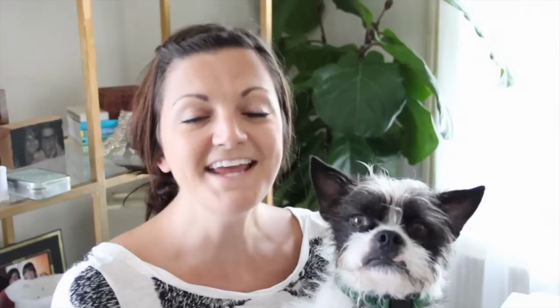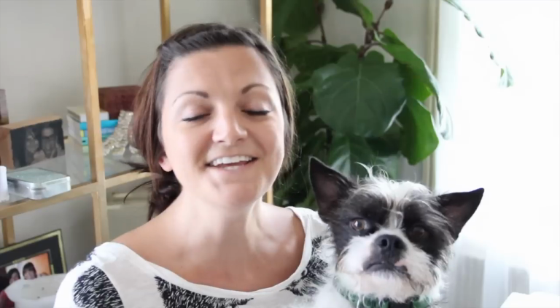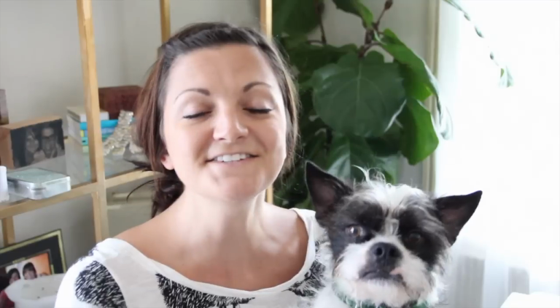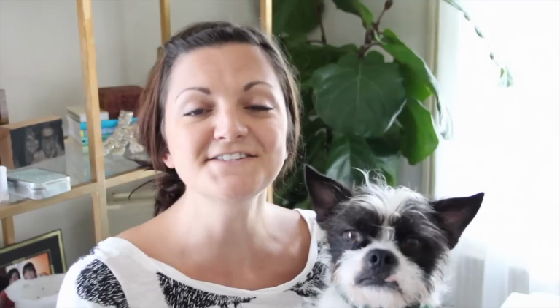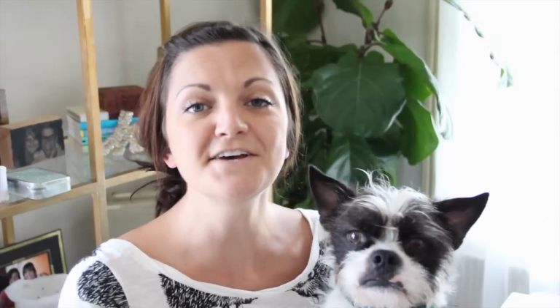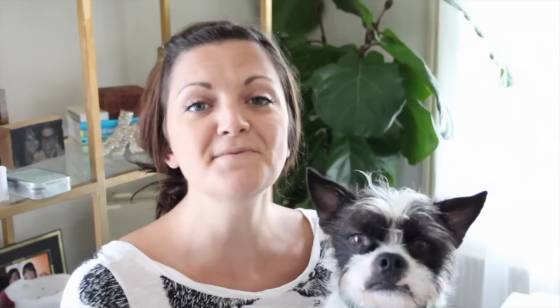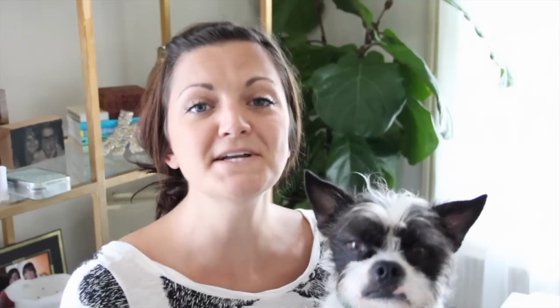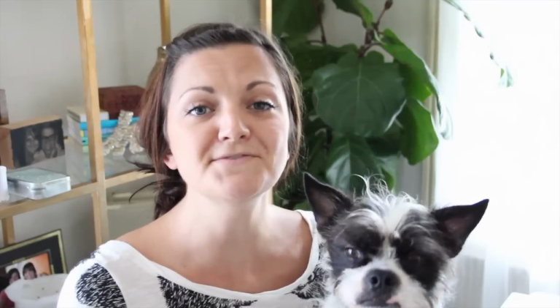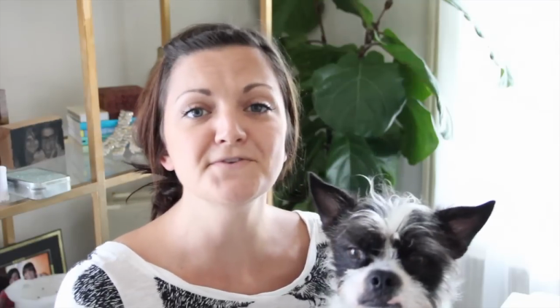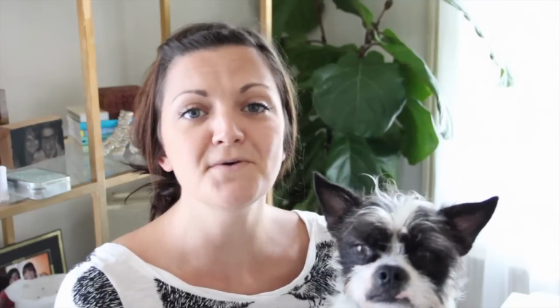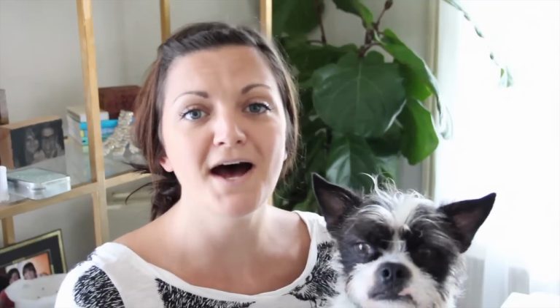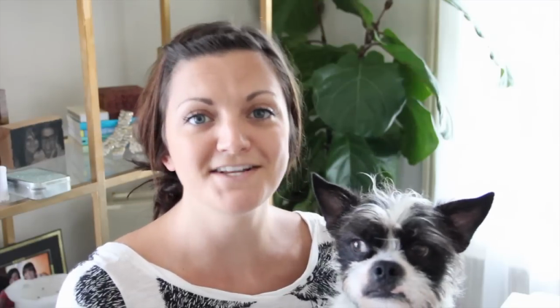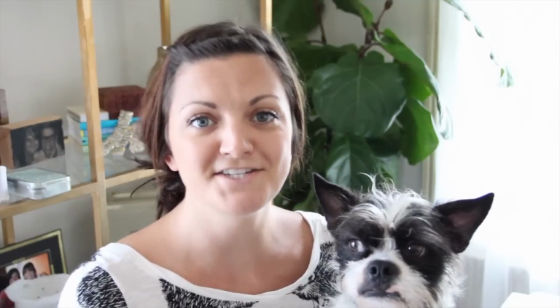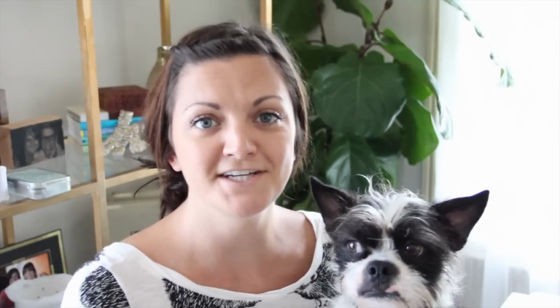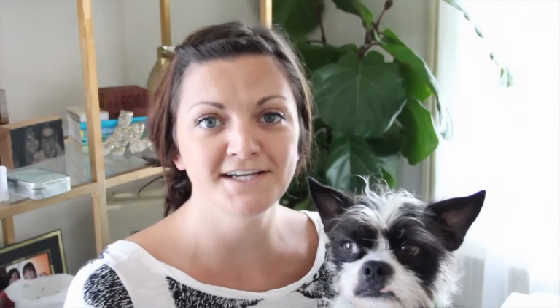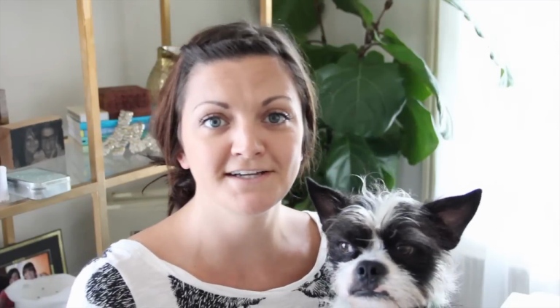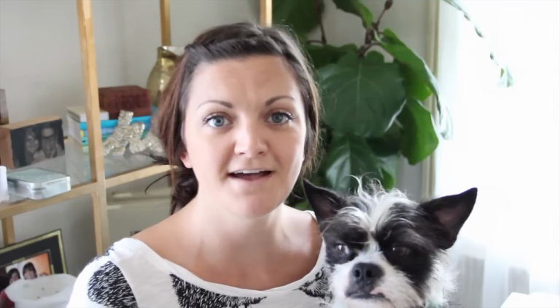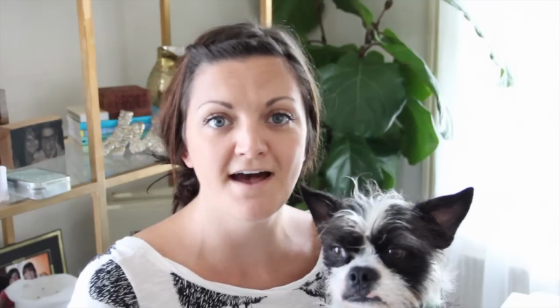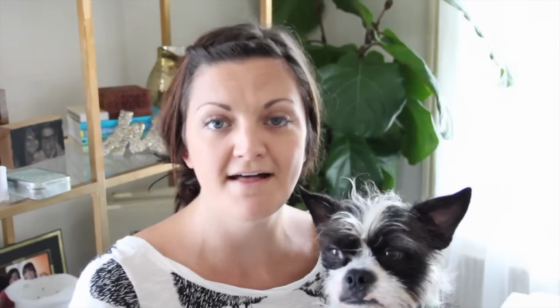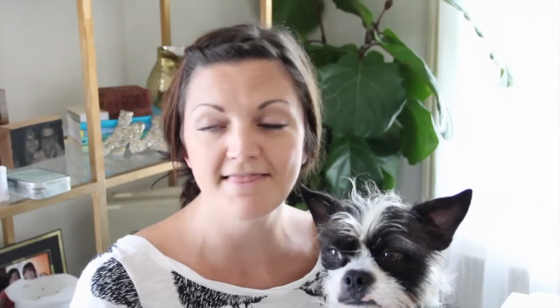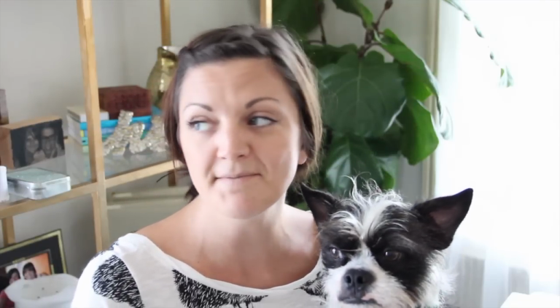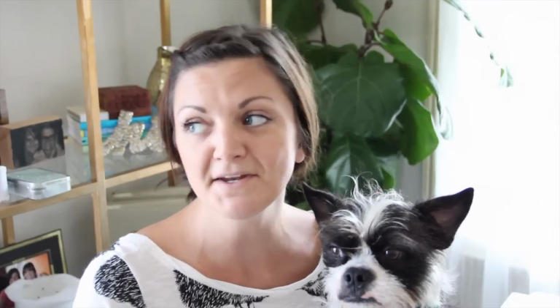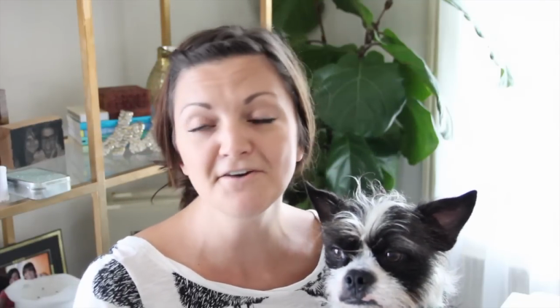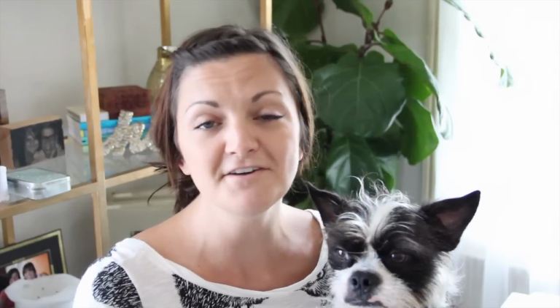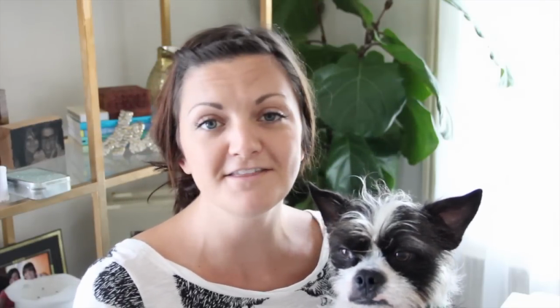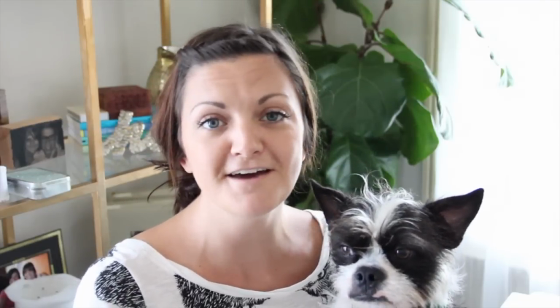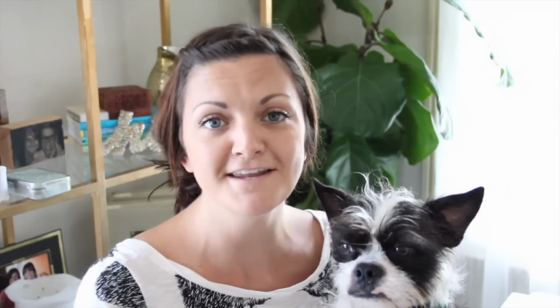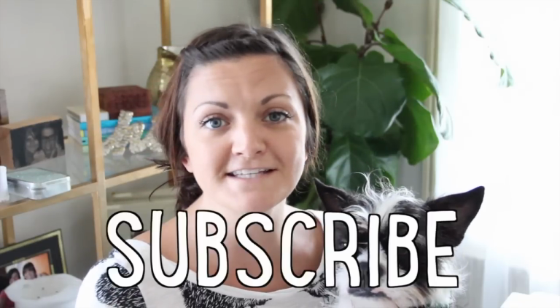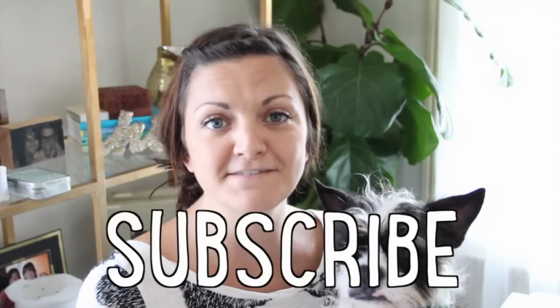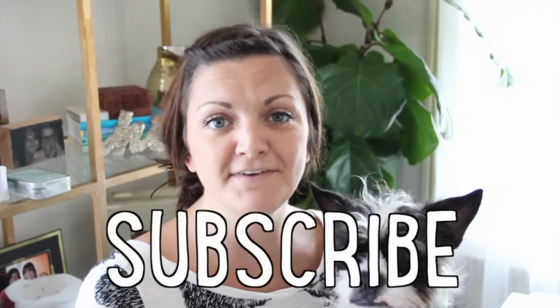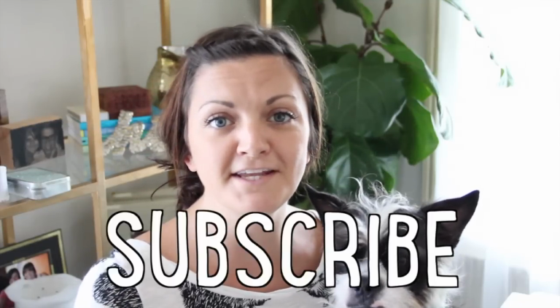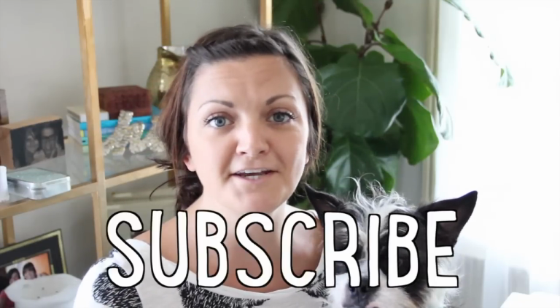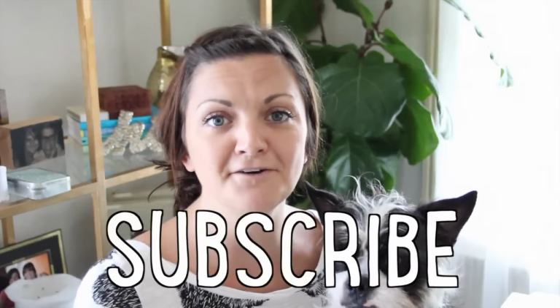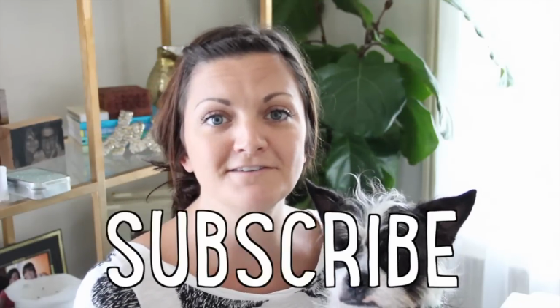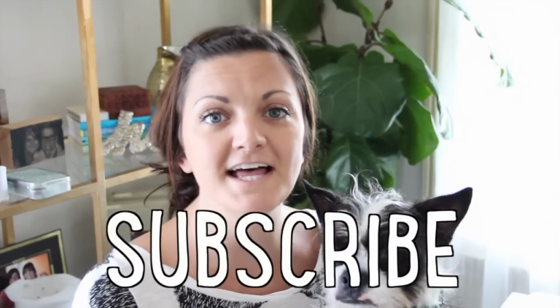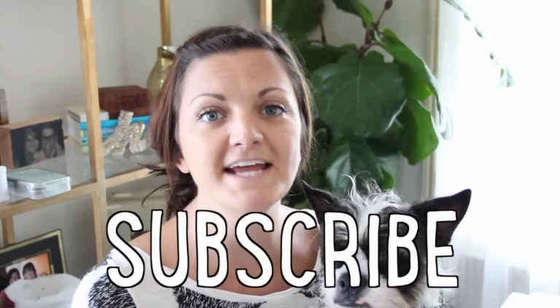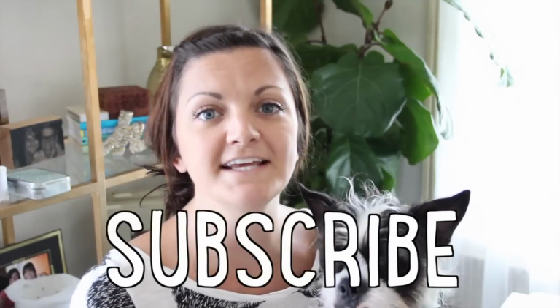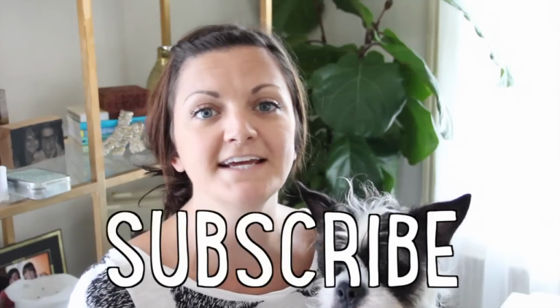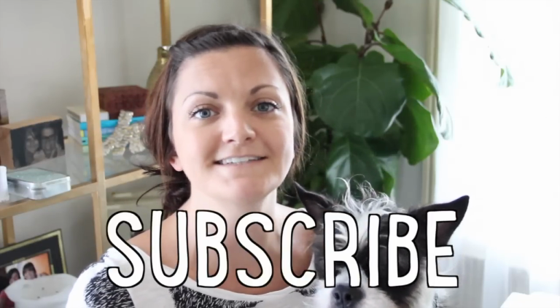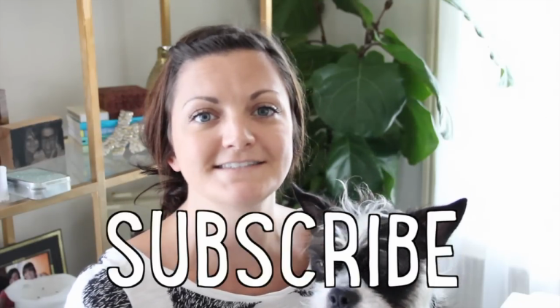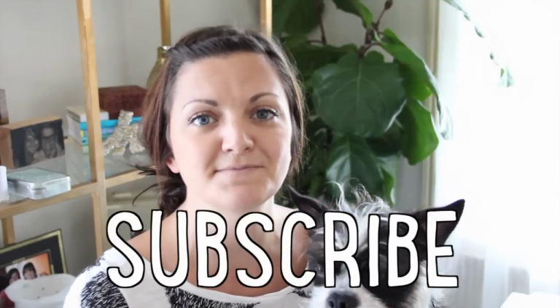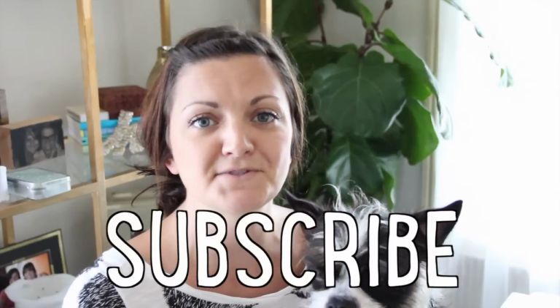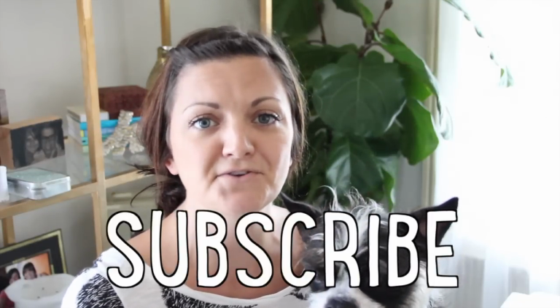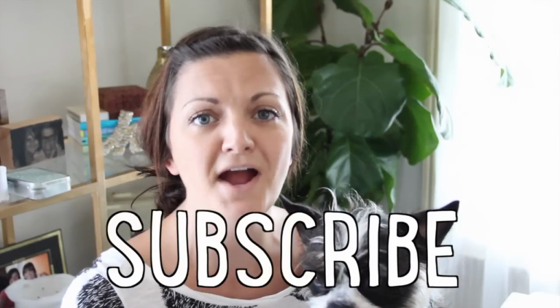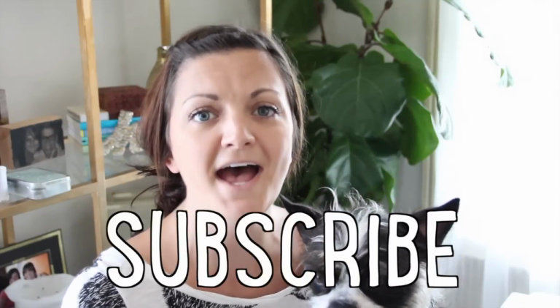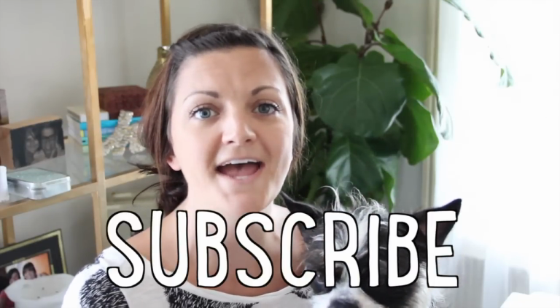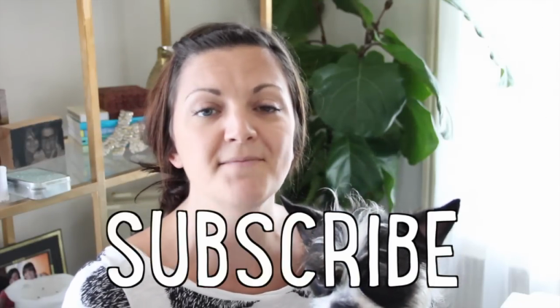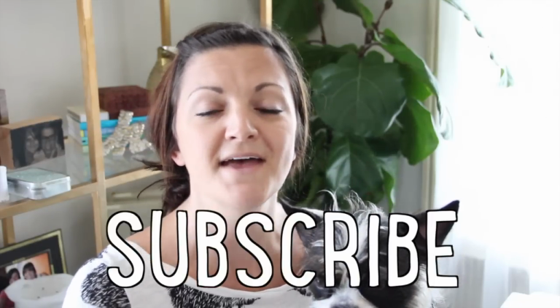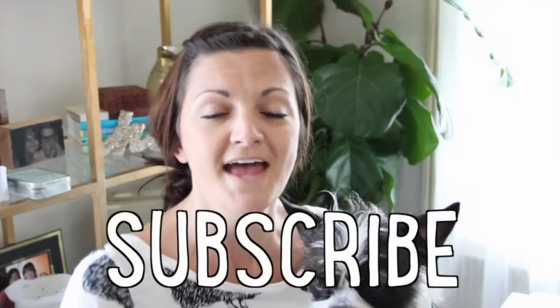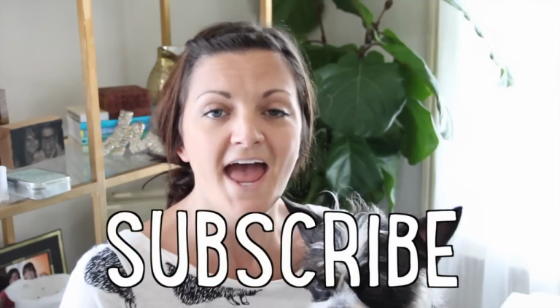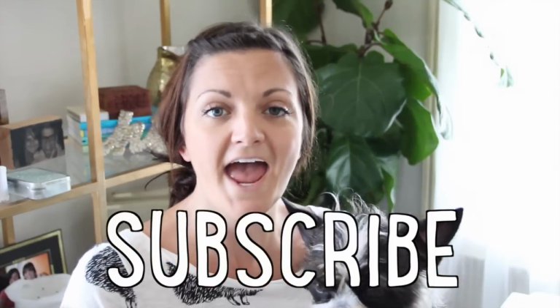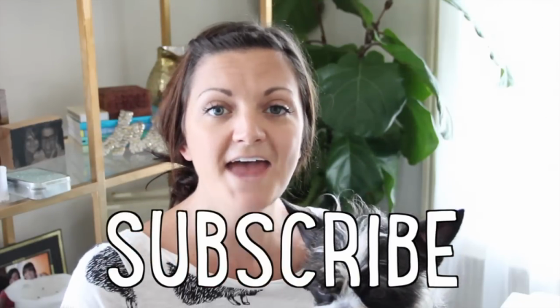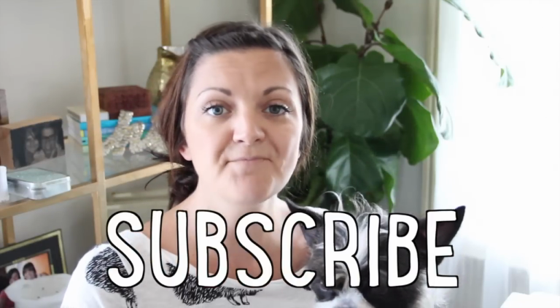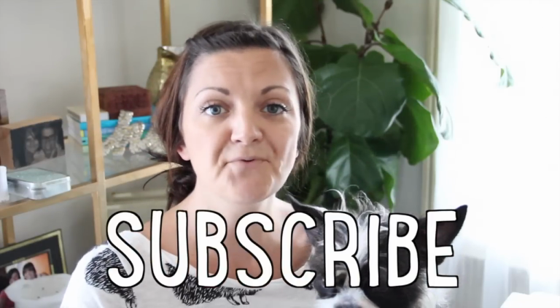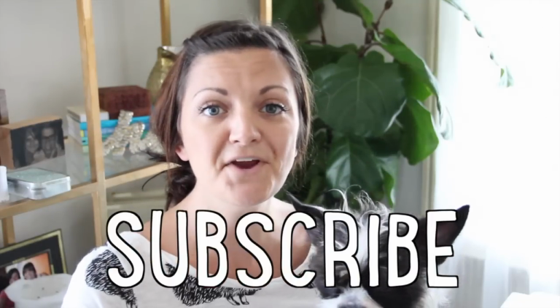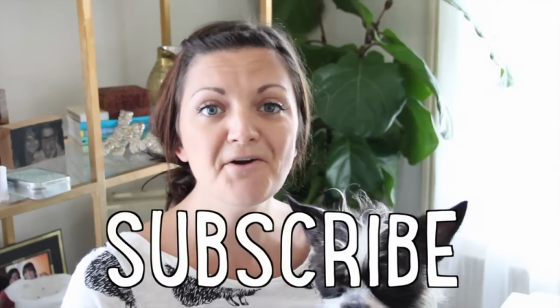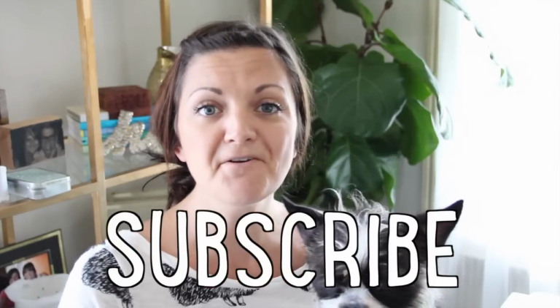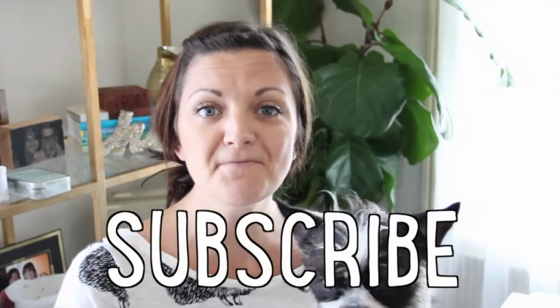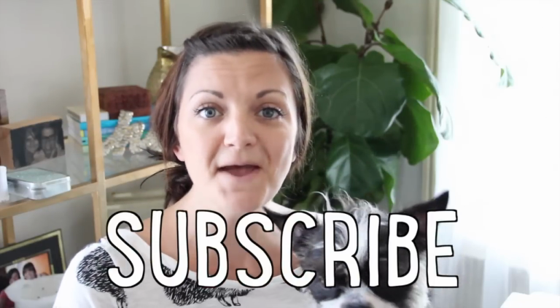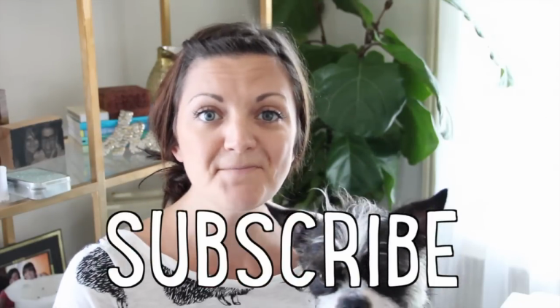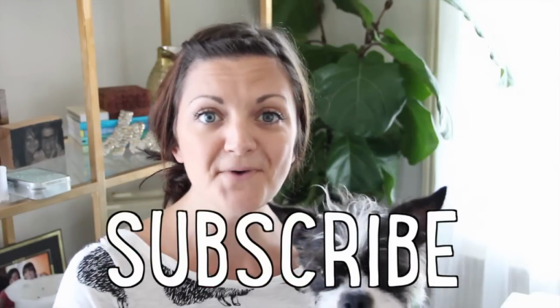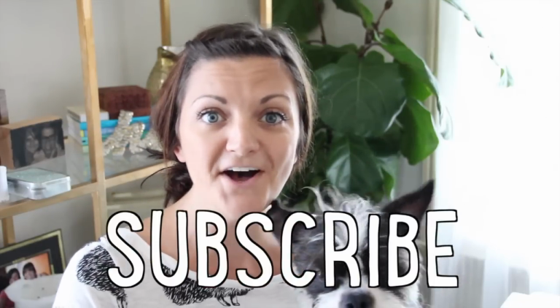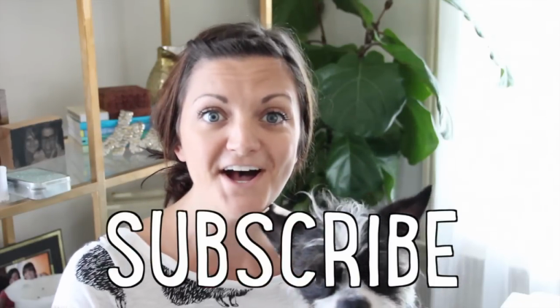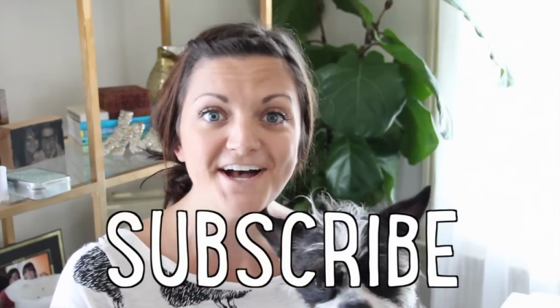Thank you so much for watching. Let me know what you thought of this video. Like it, subscribe, and pre-order my book!